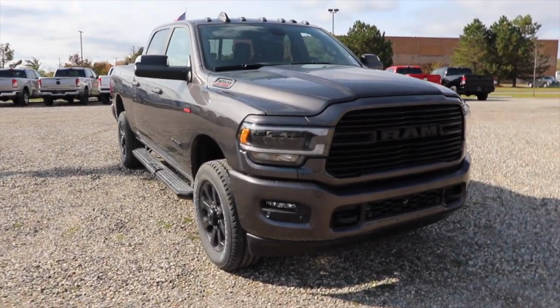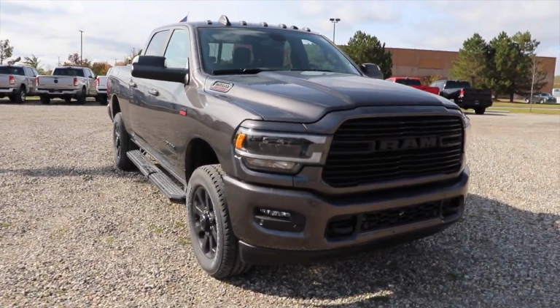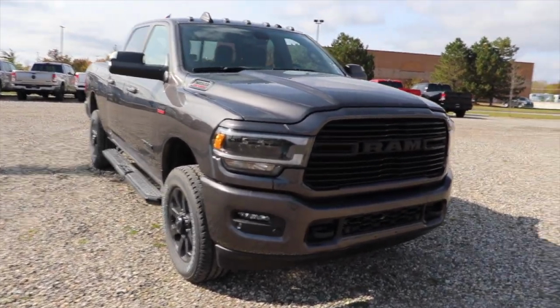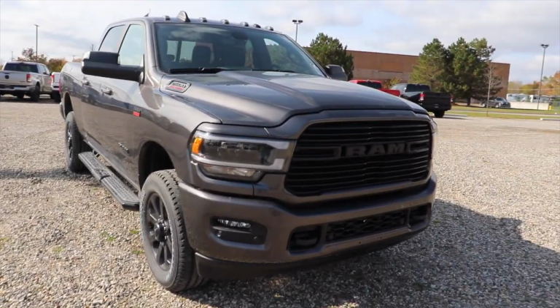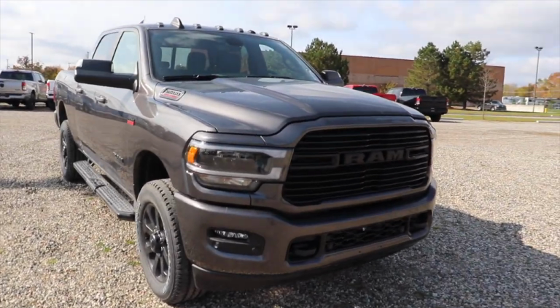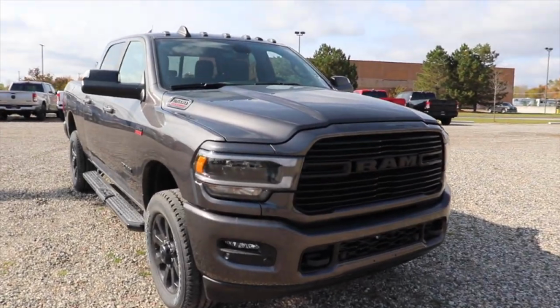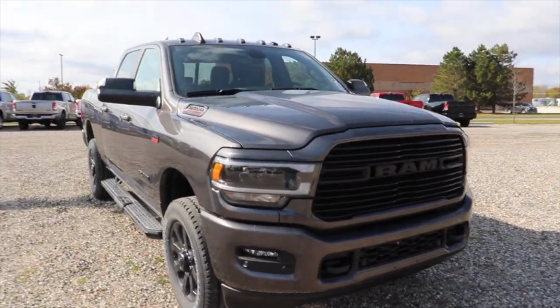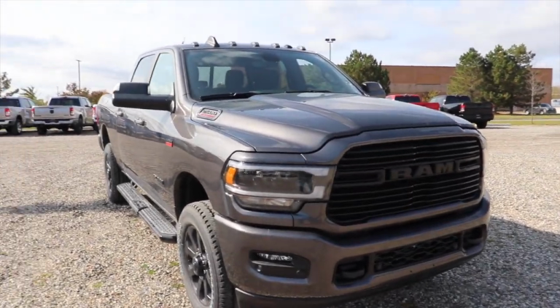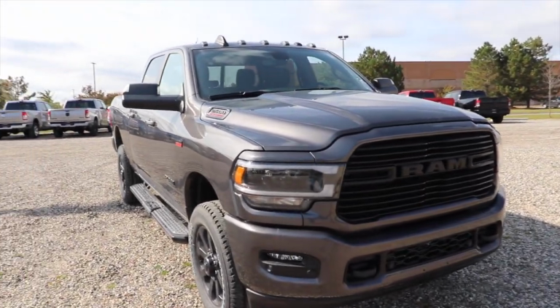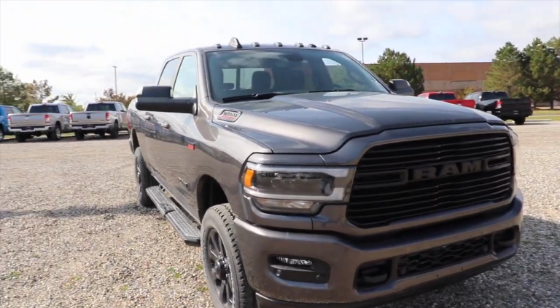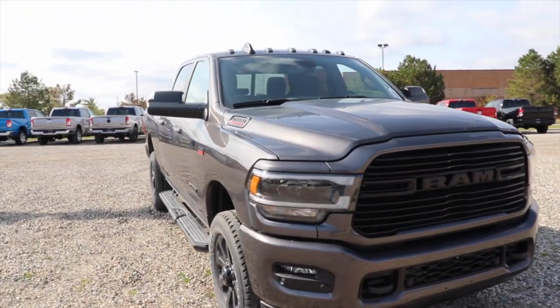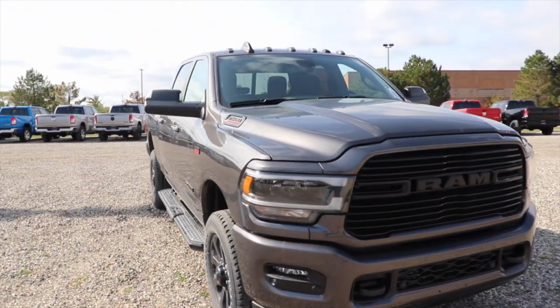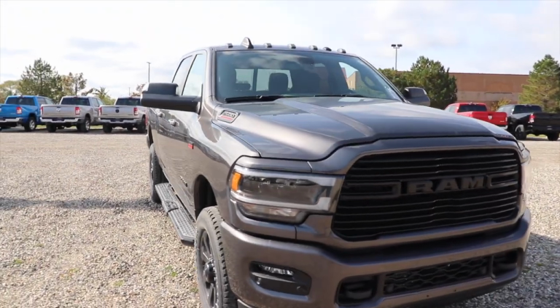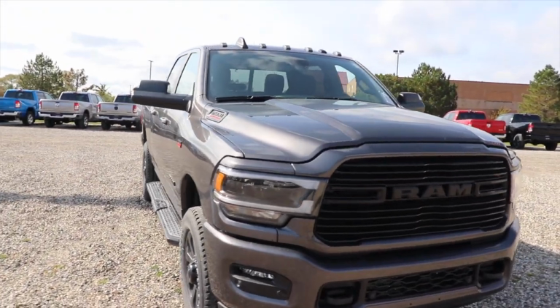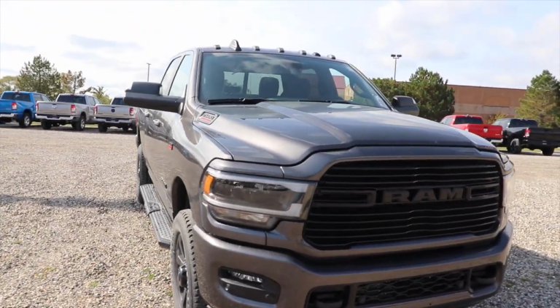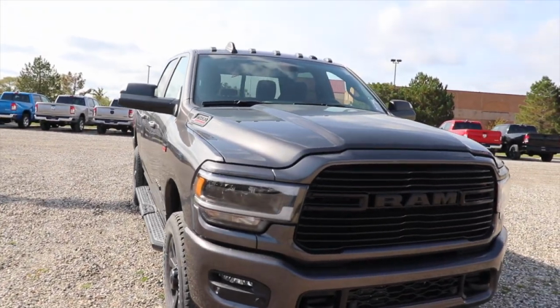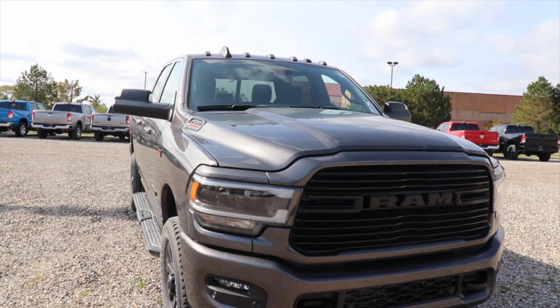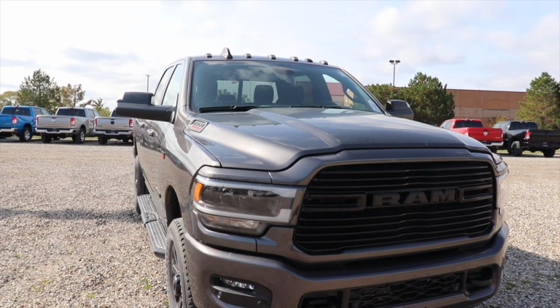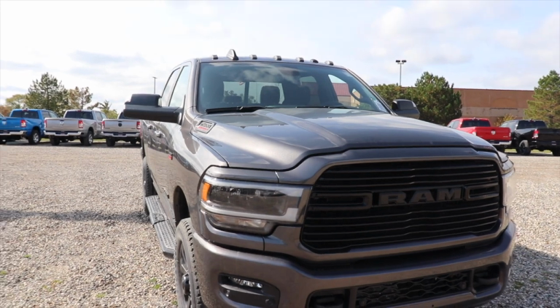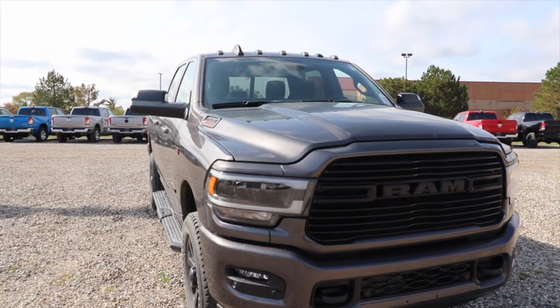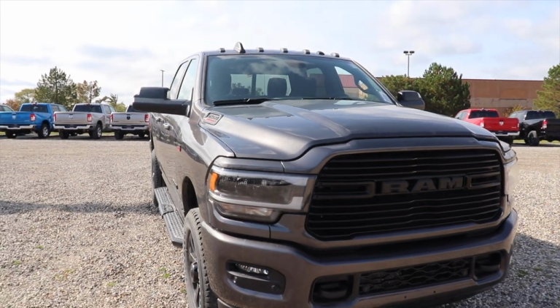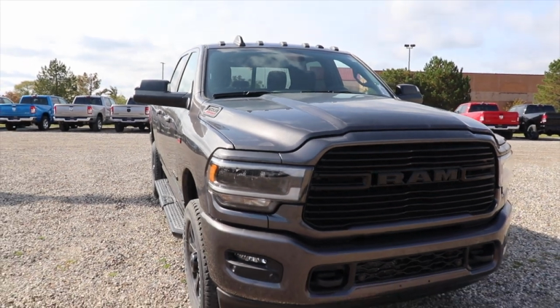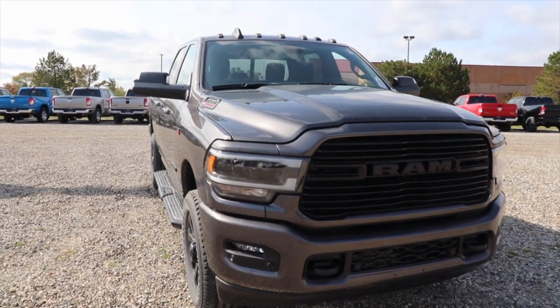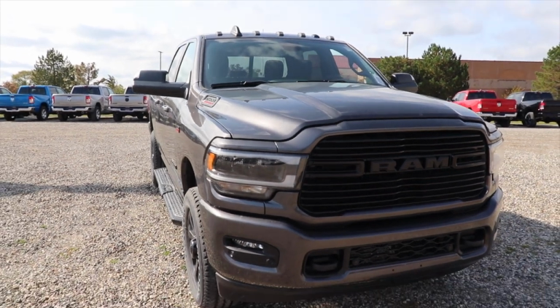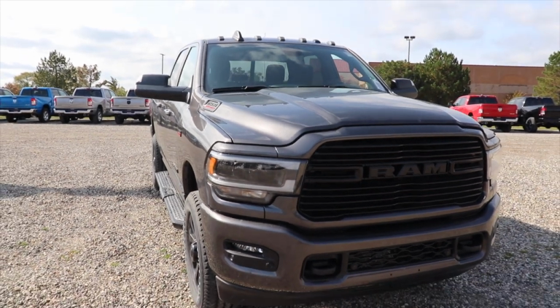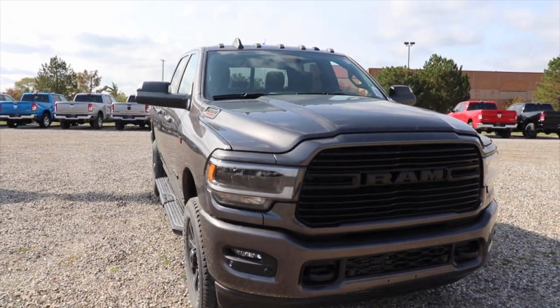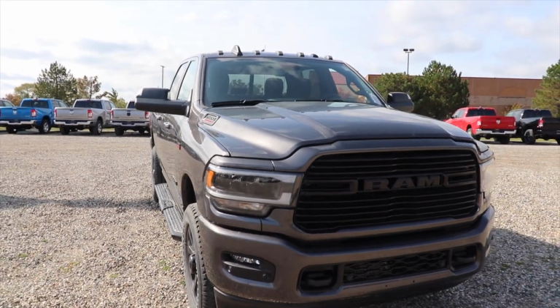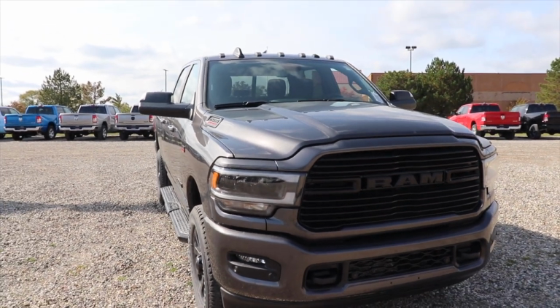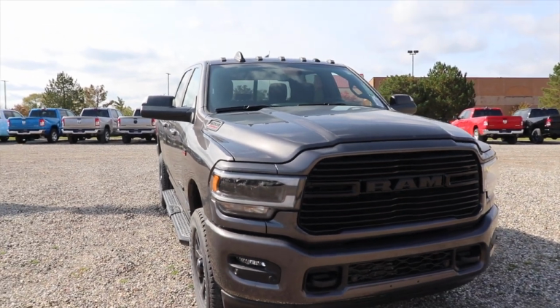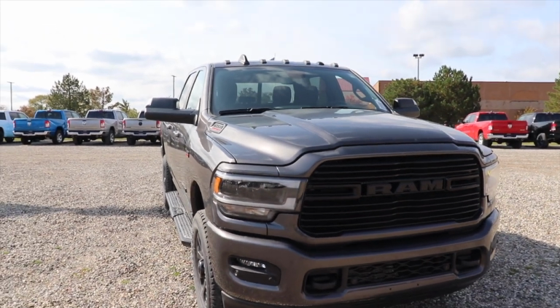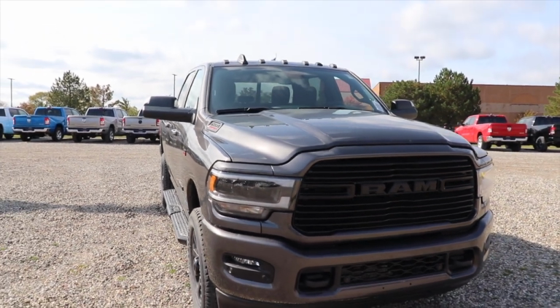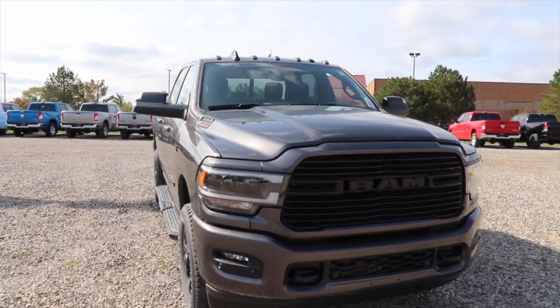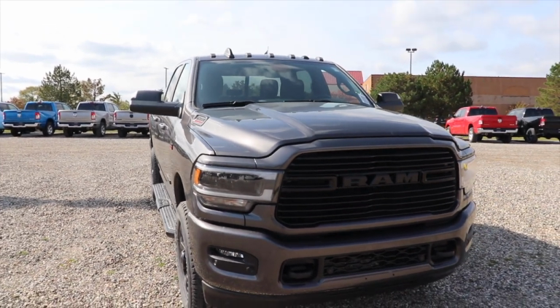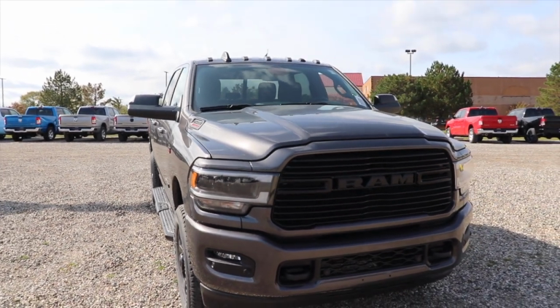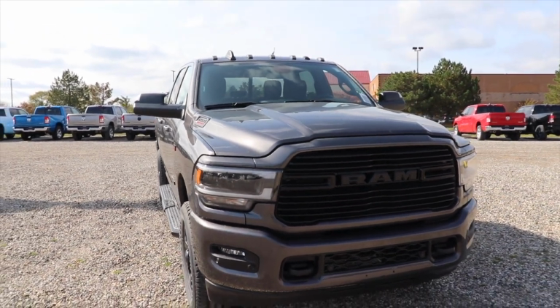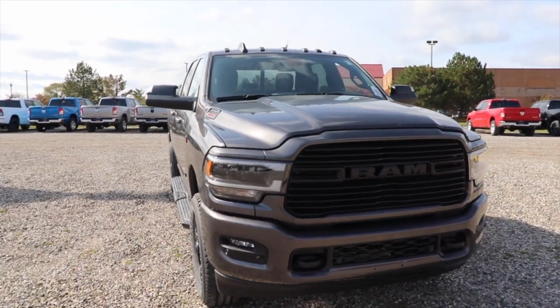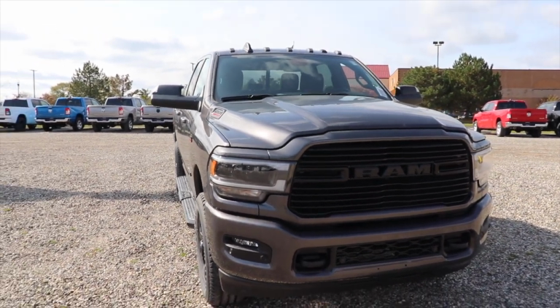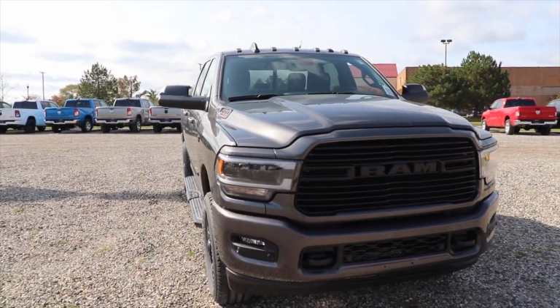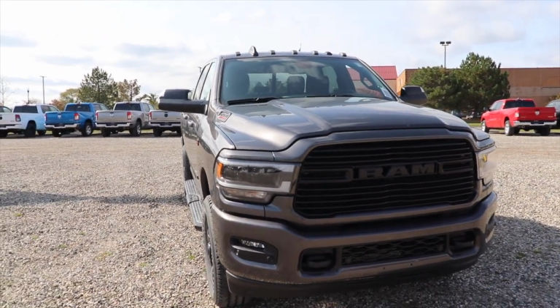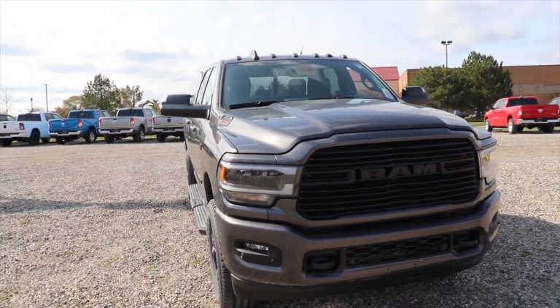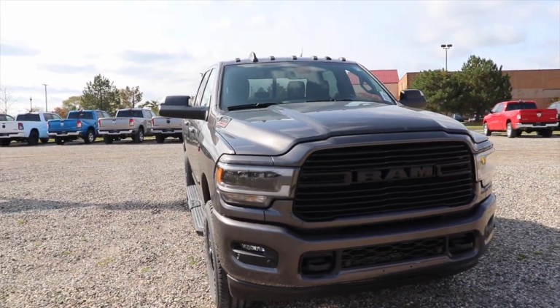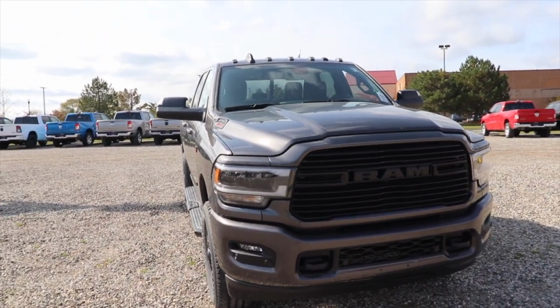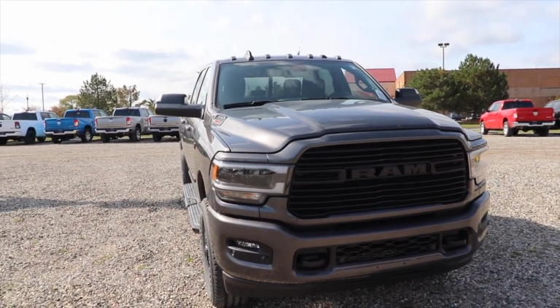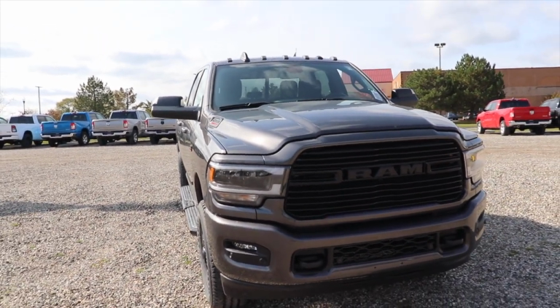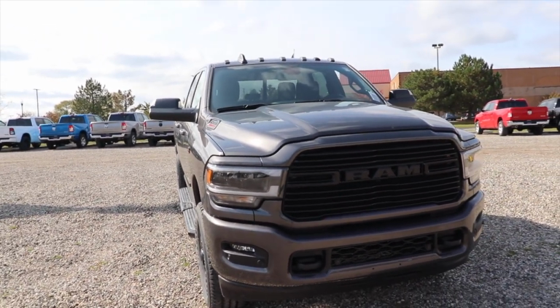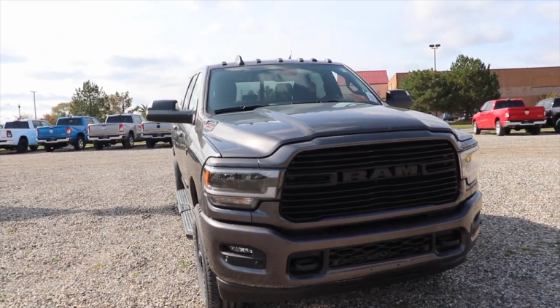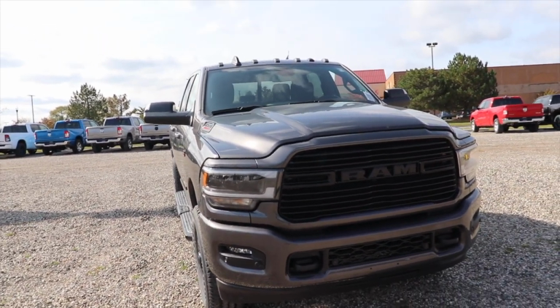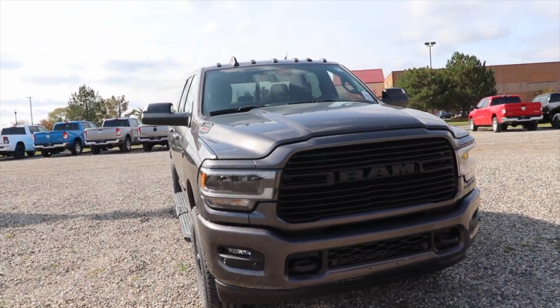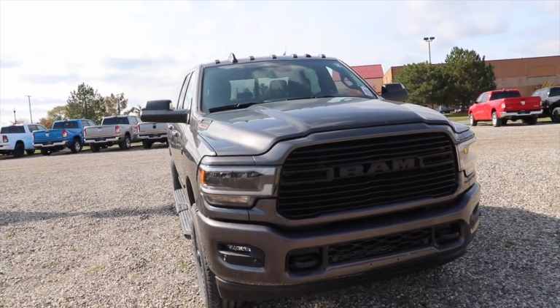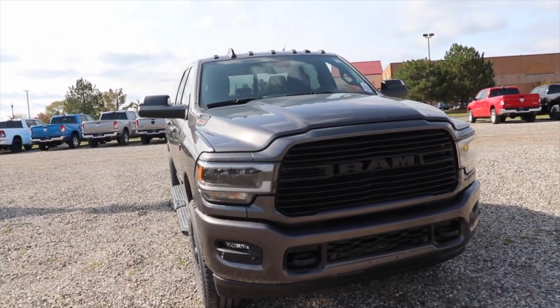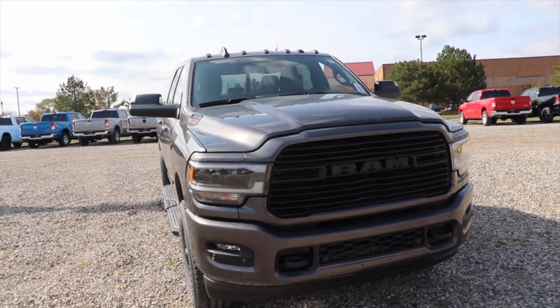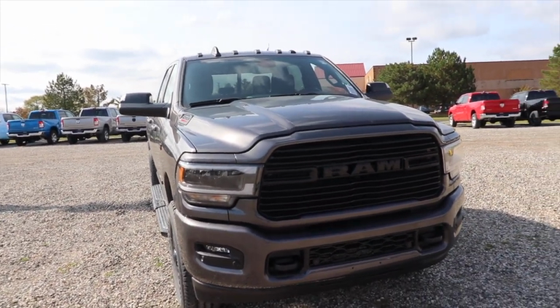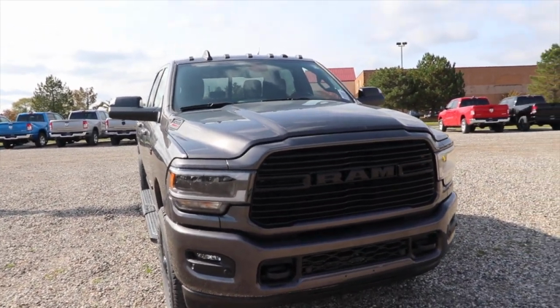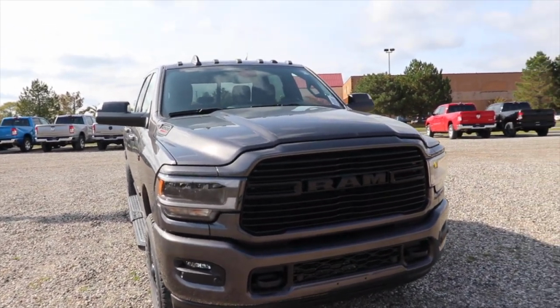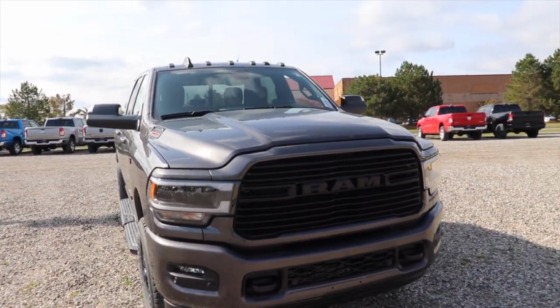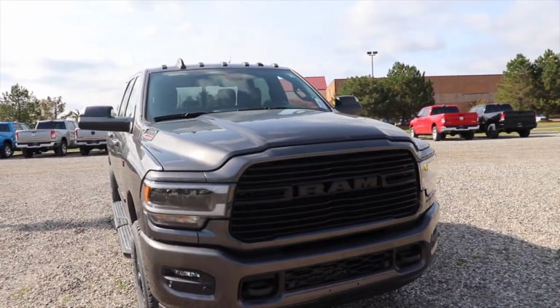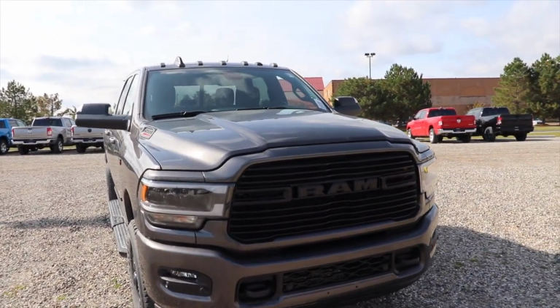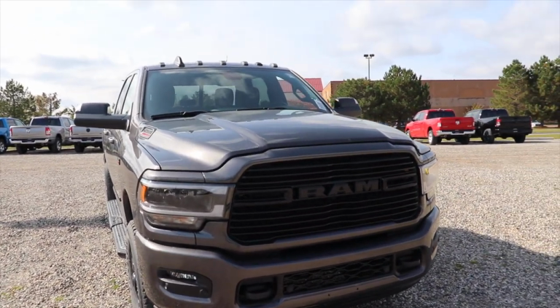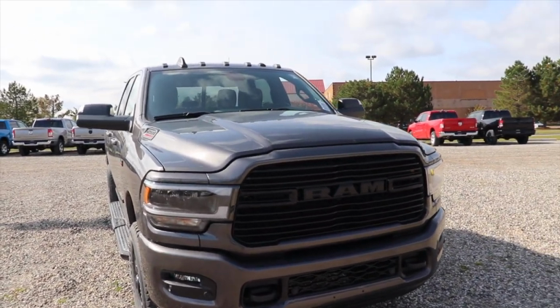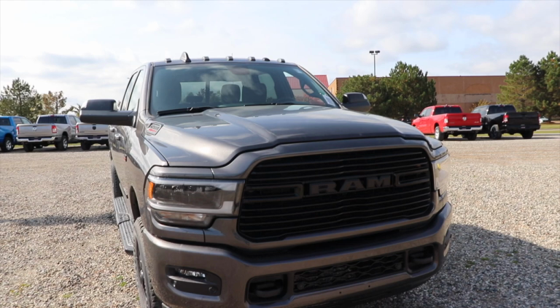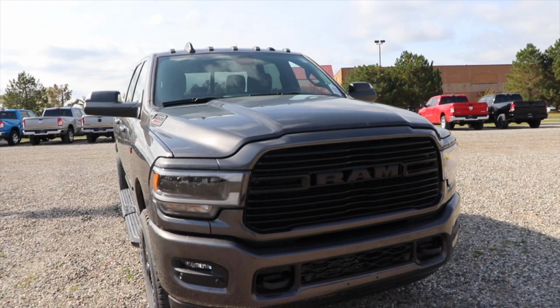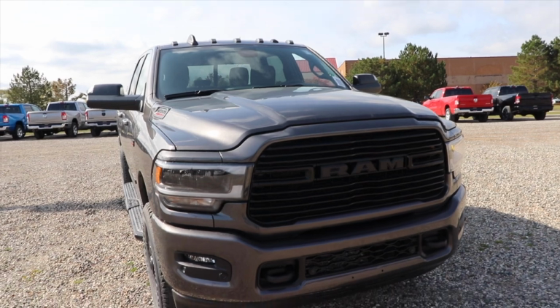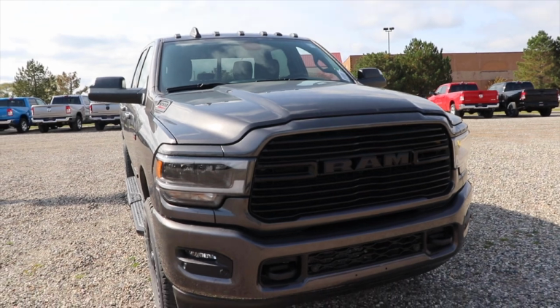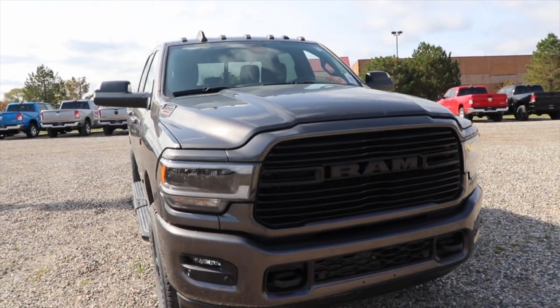I love the granite crystal metallic color. That is the color I was going to get on my truck but I opted for the red.